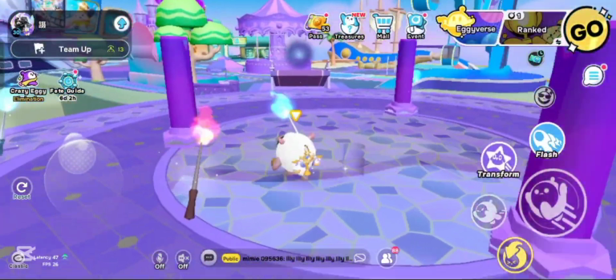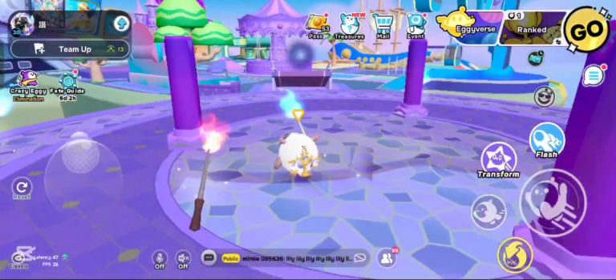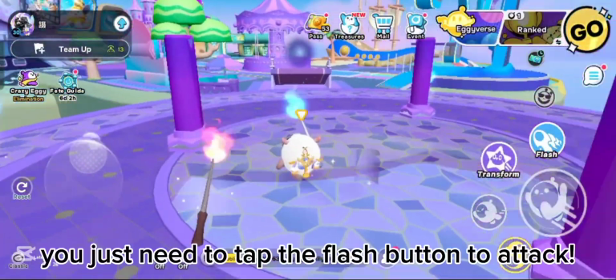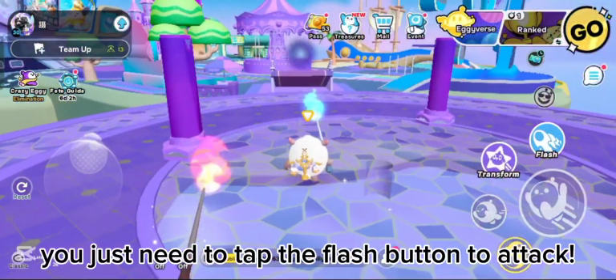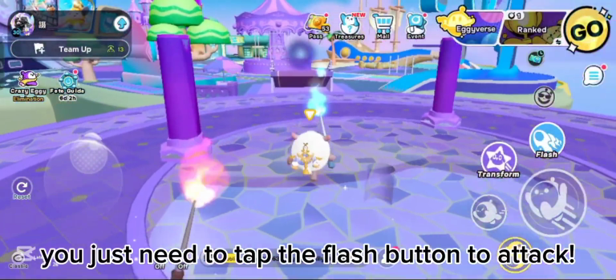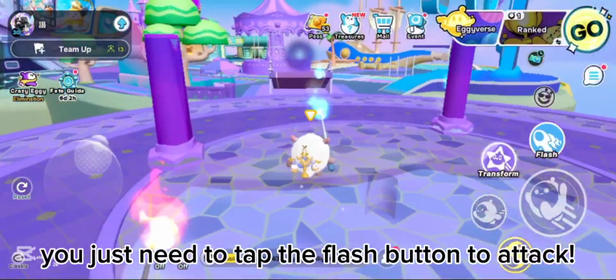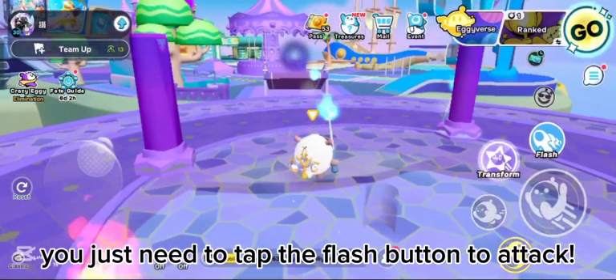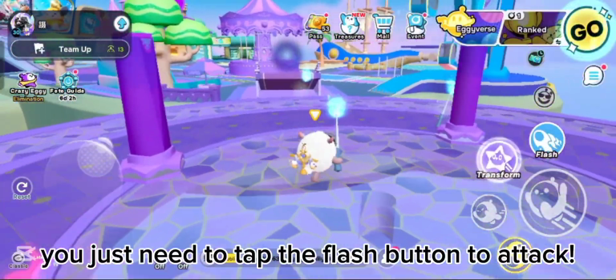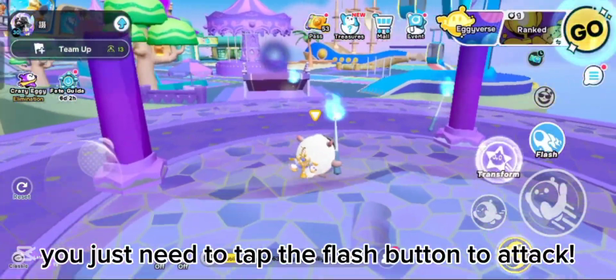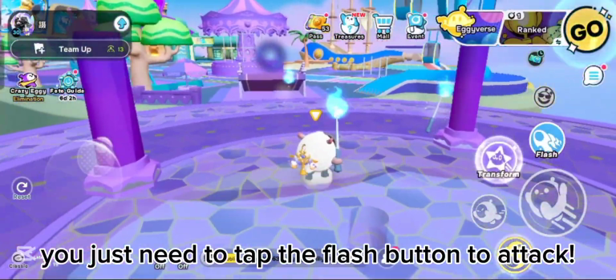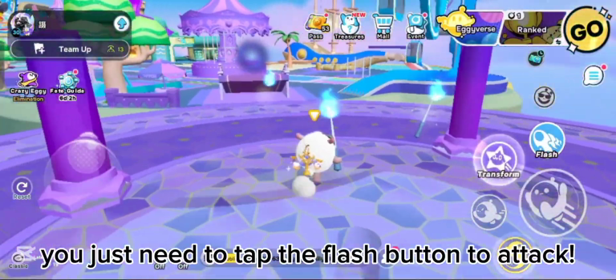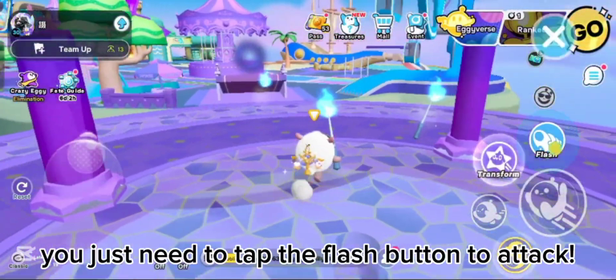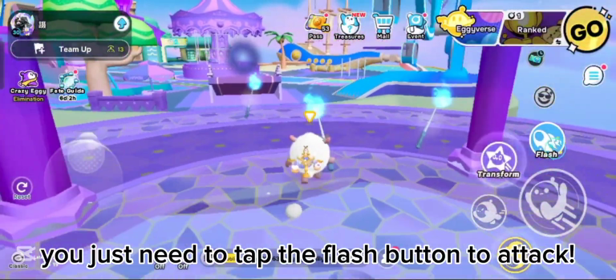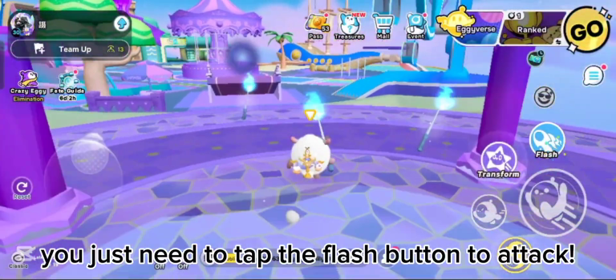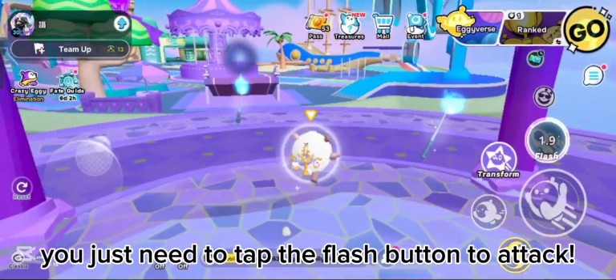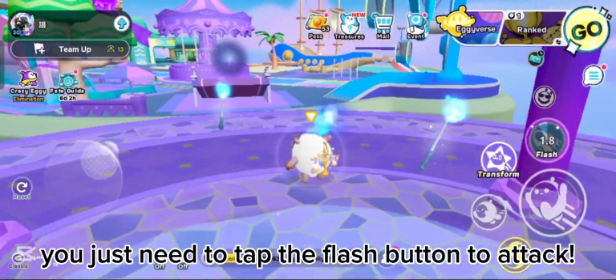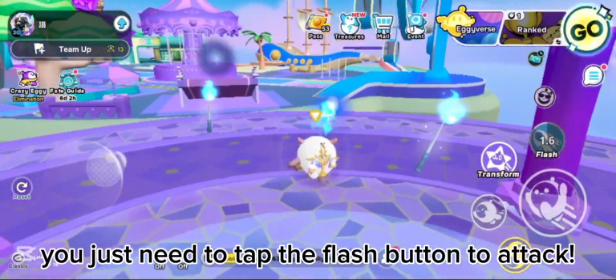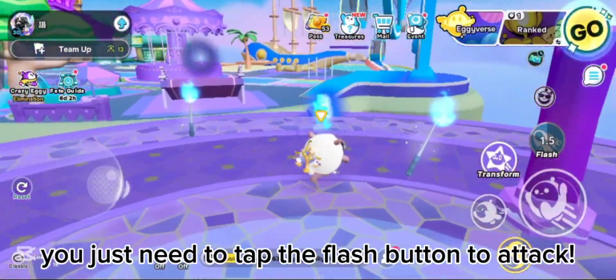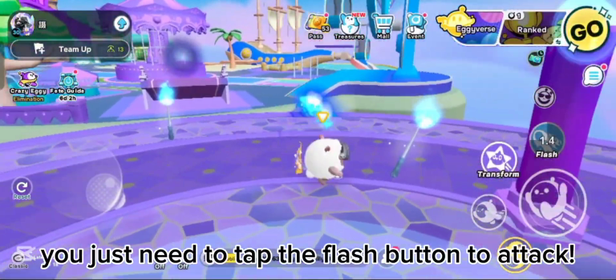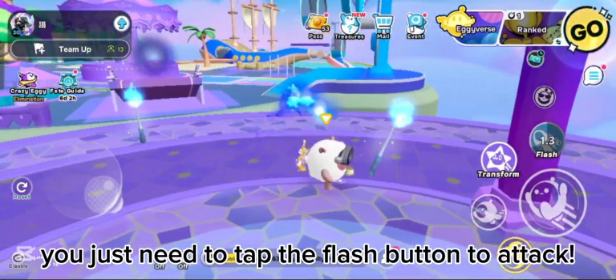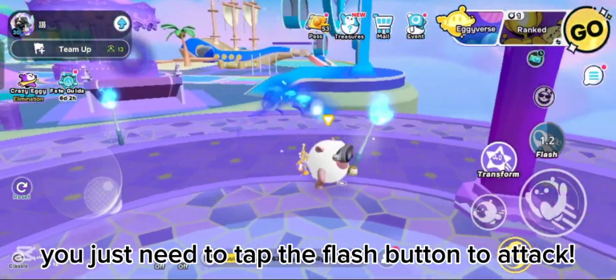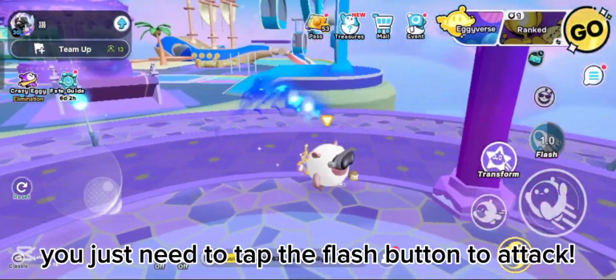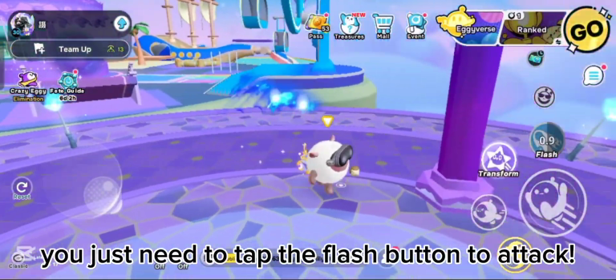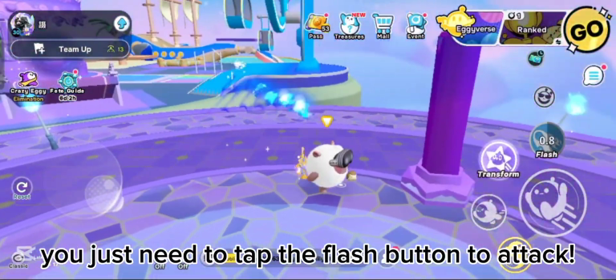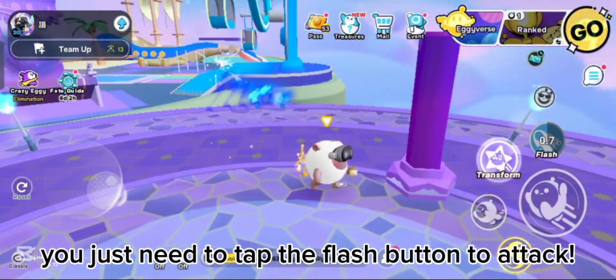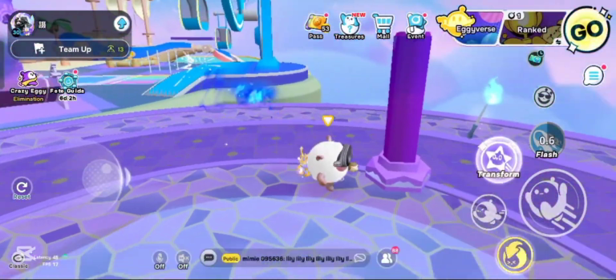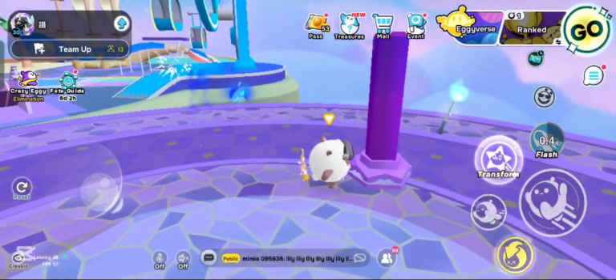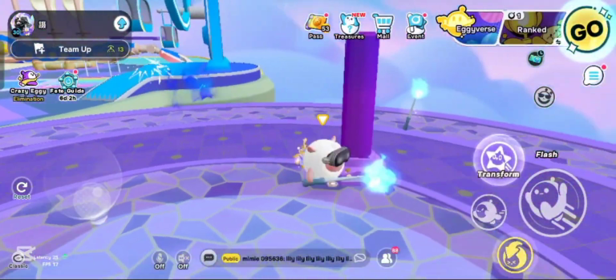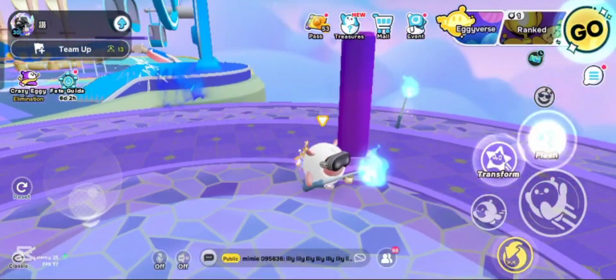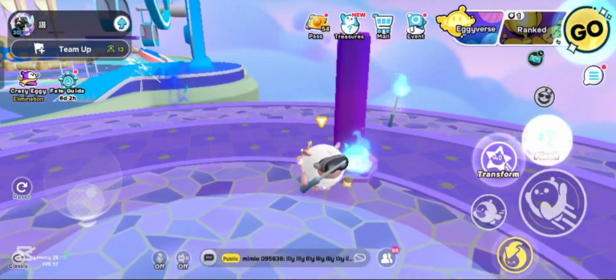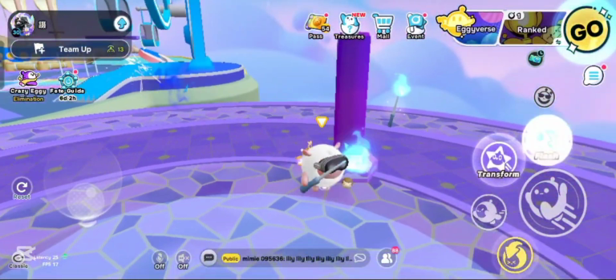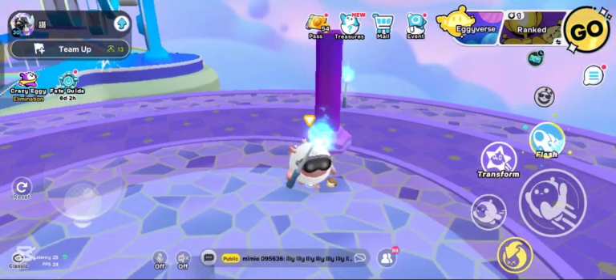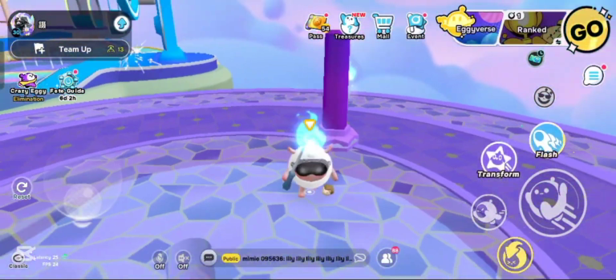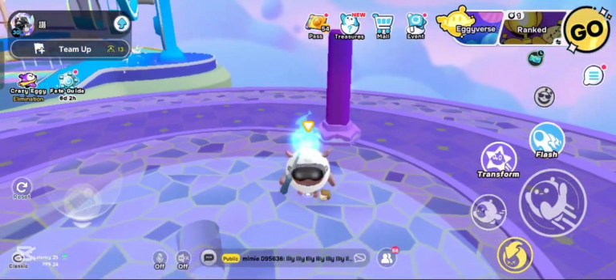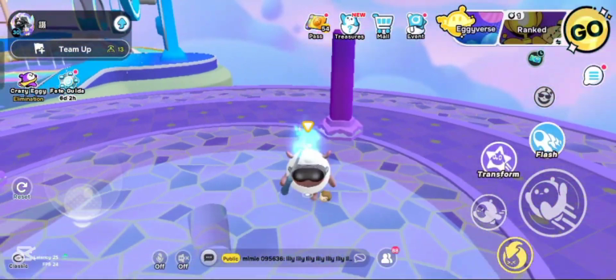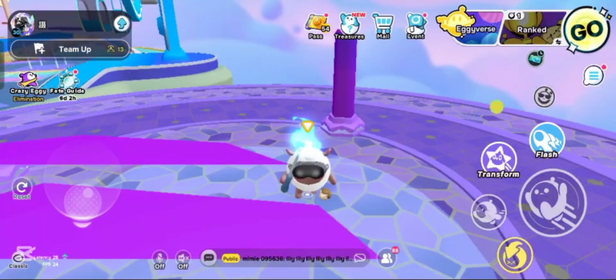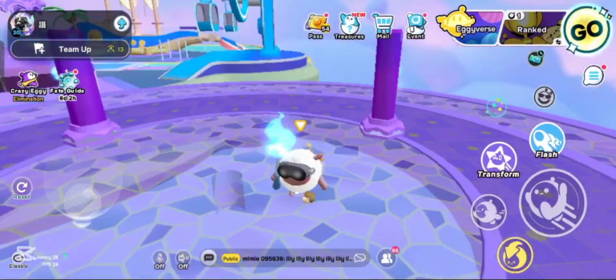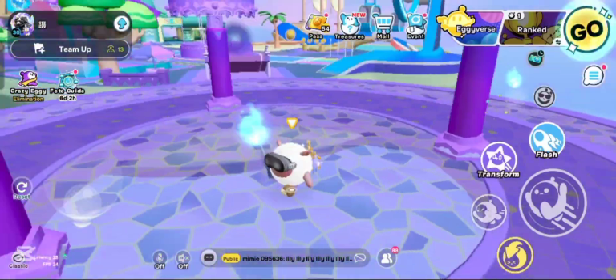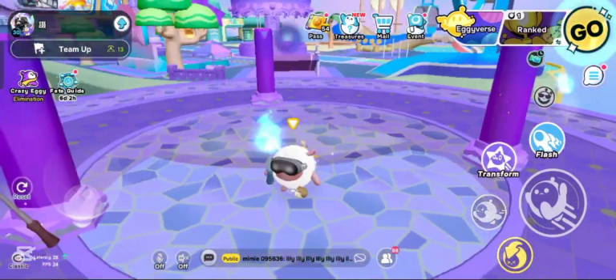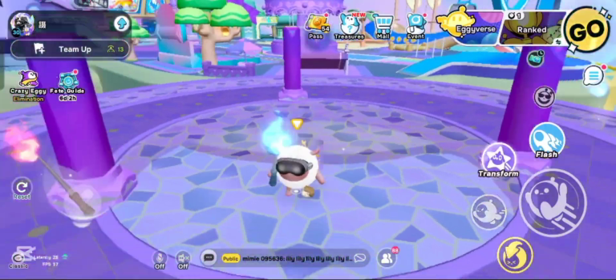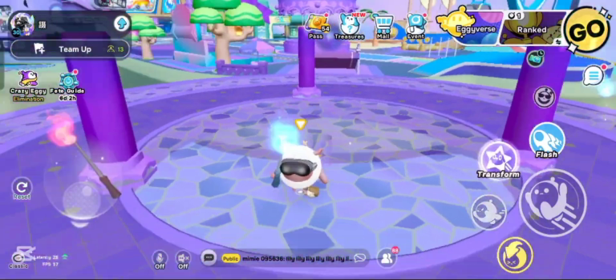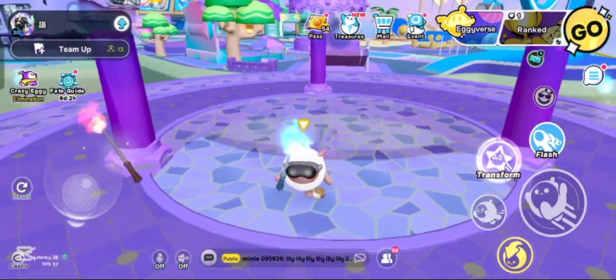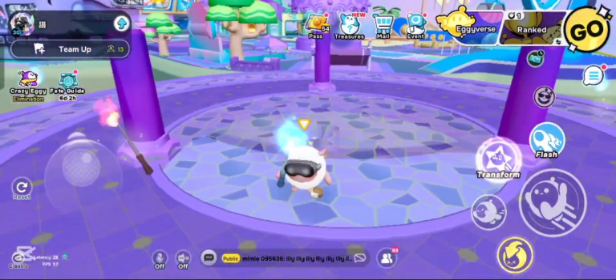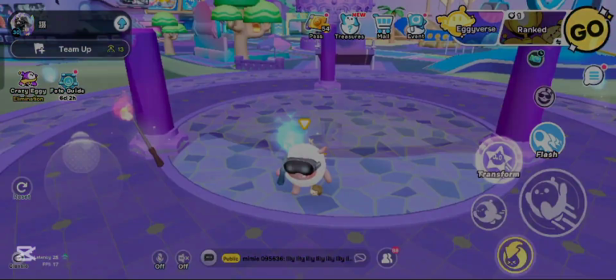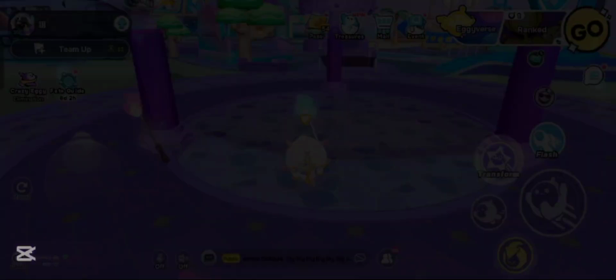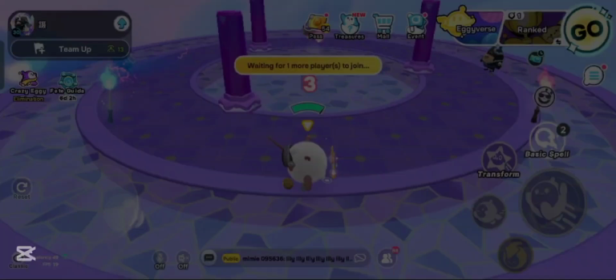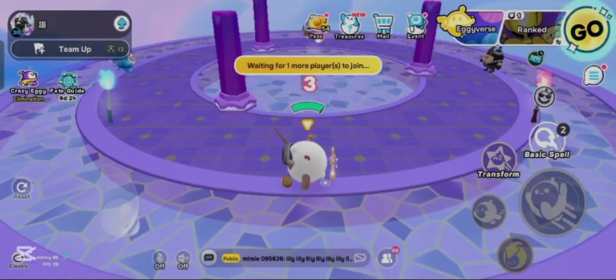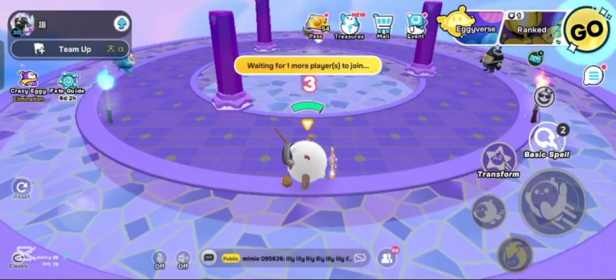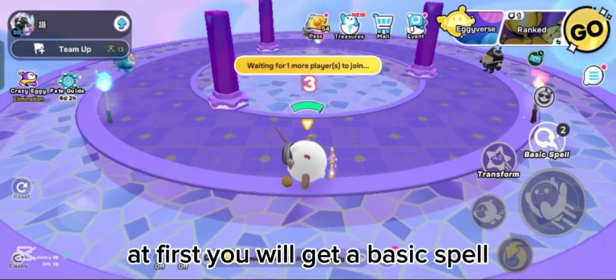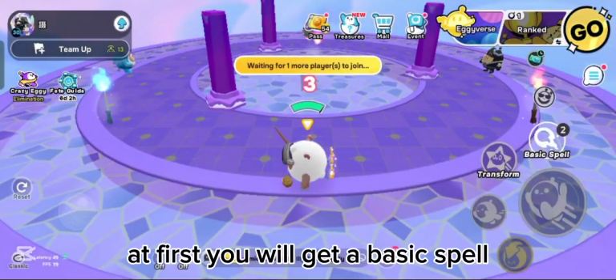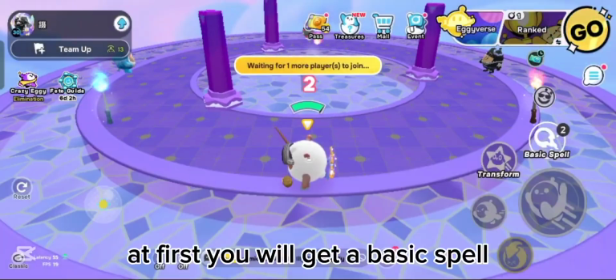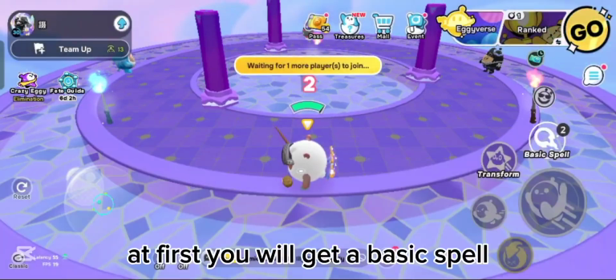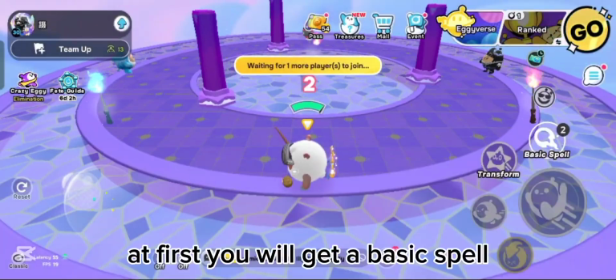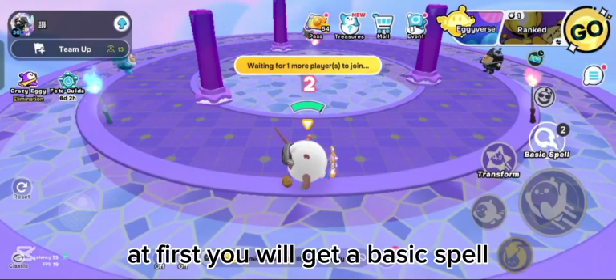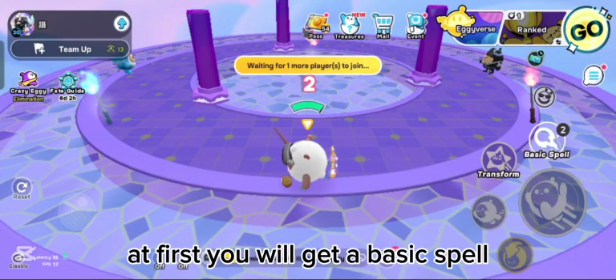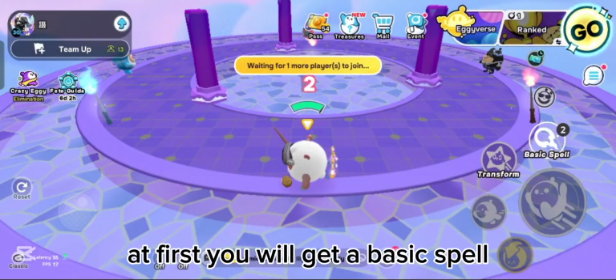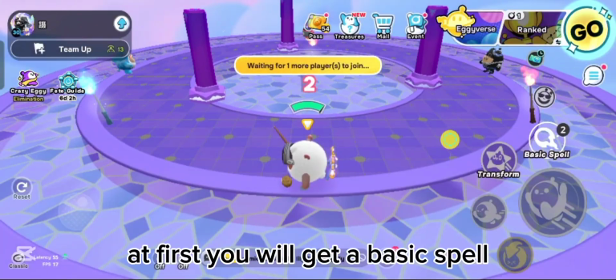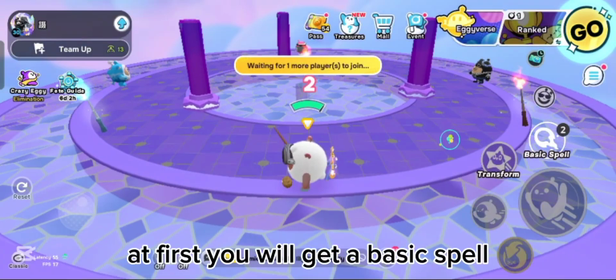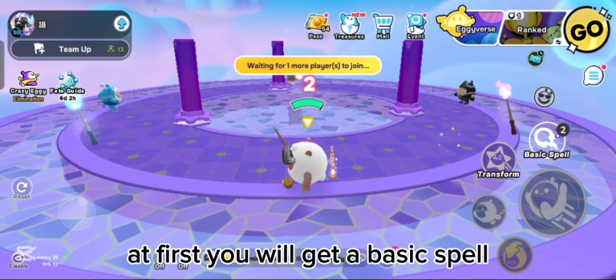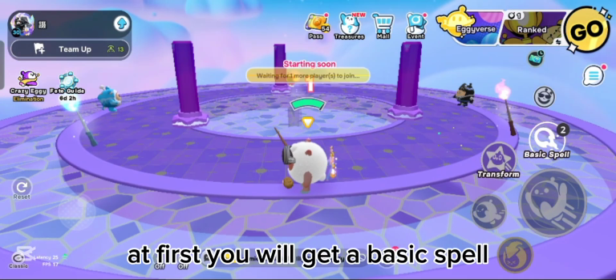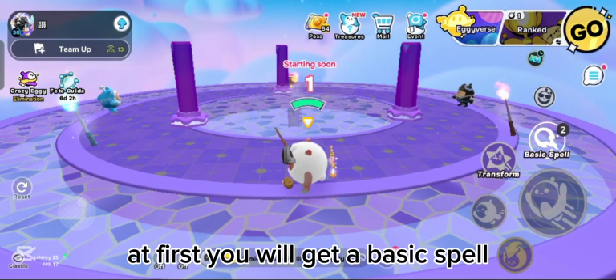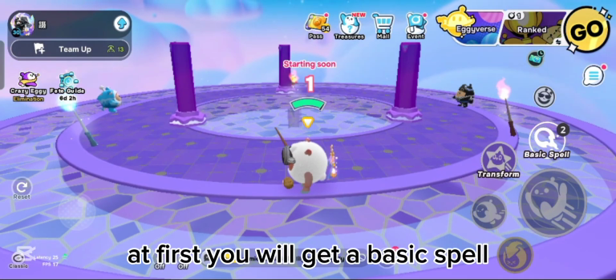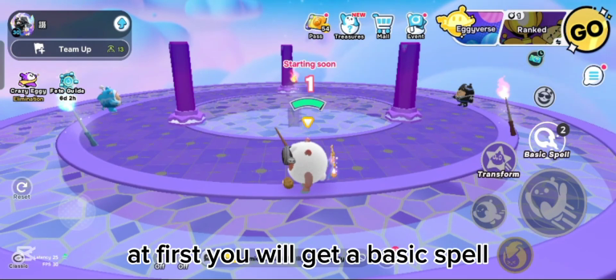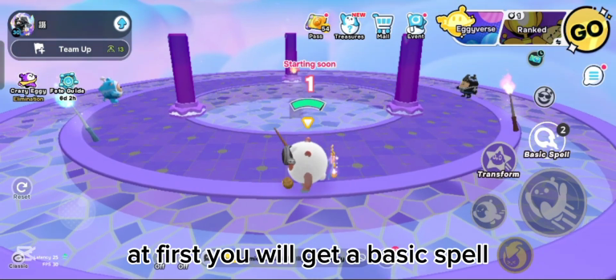You just need to tap the flash button to attack. At first you will get a basic spell.